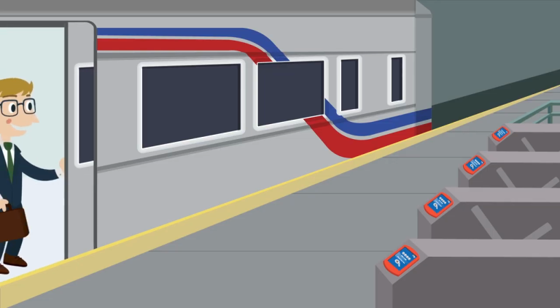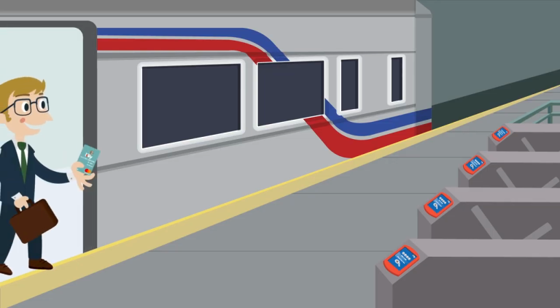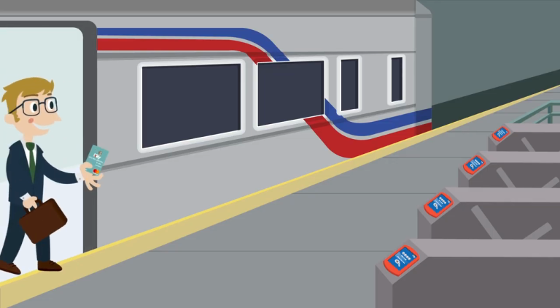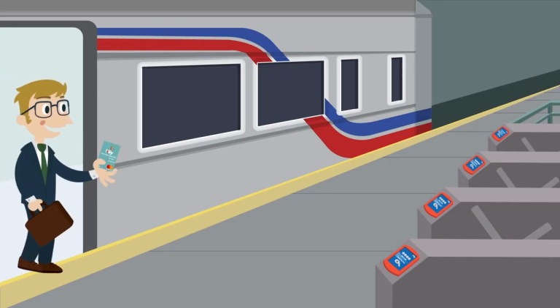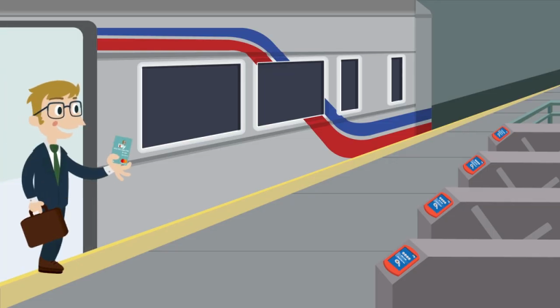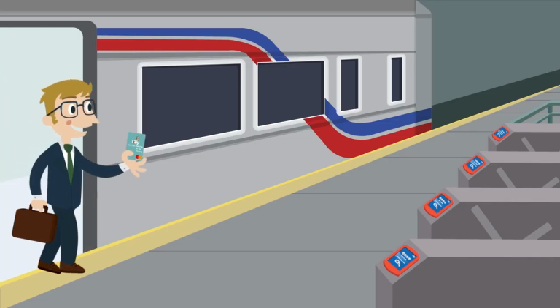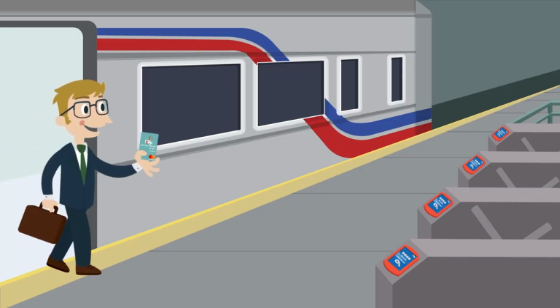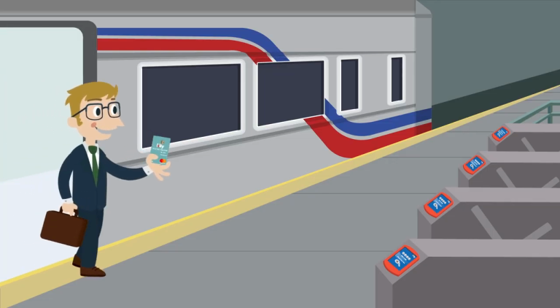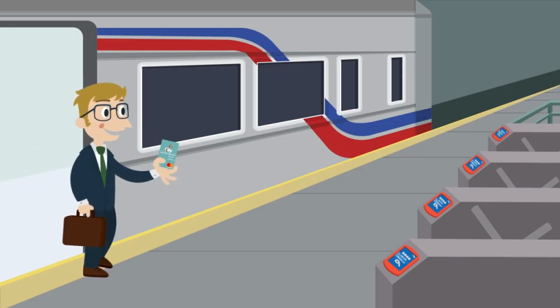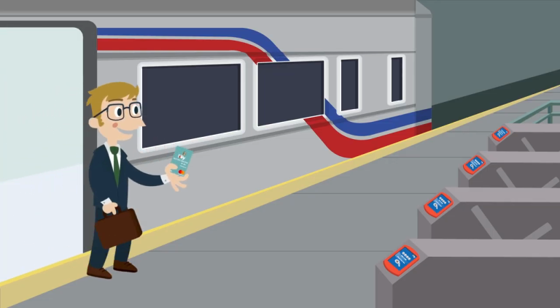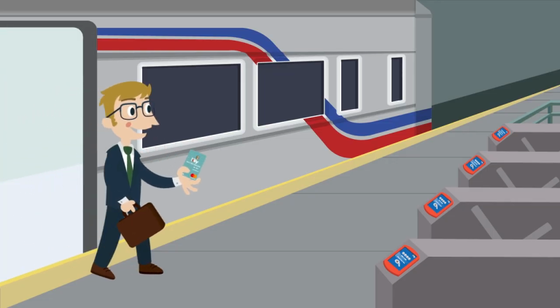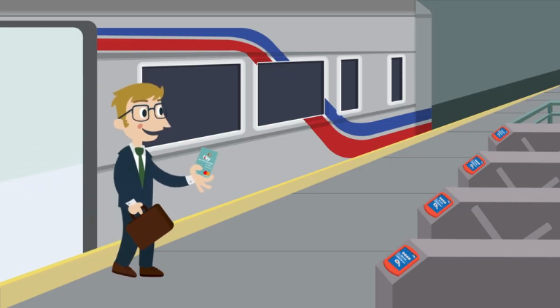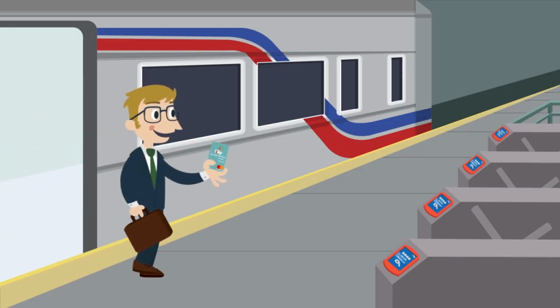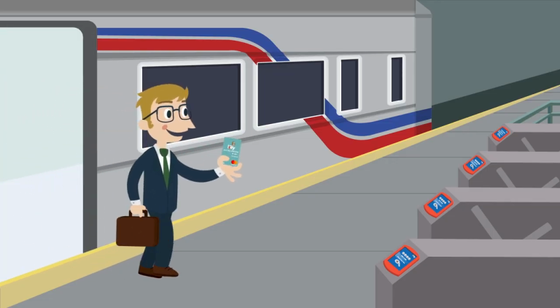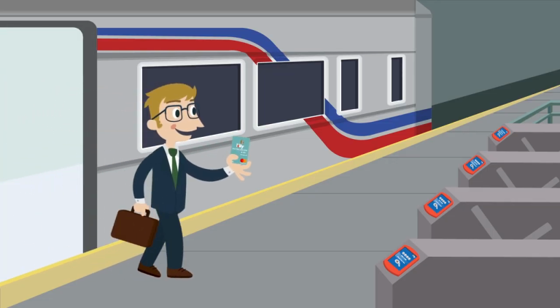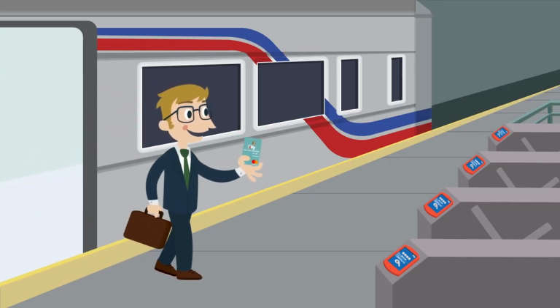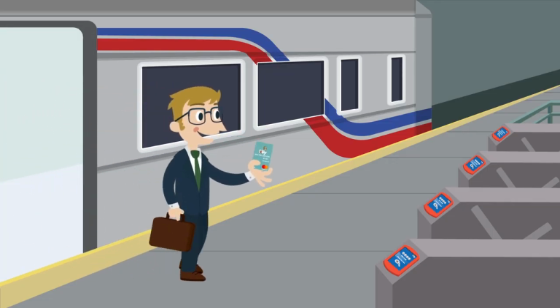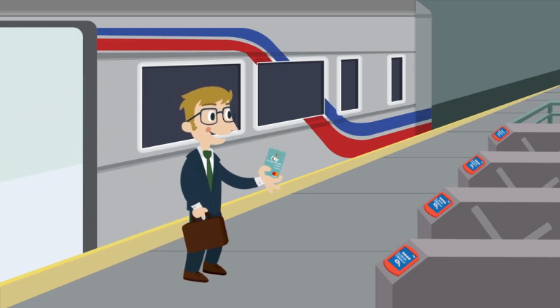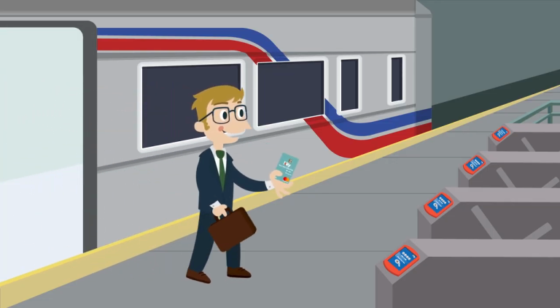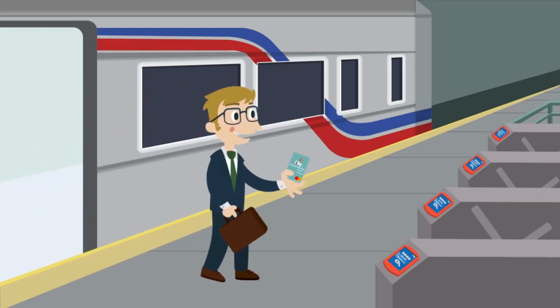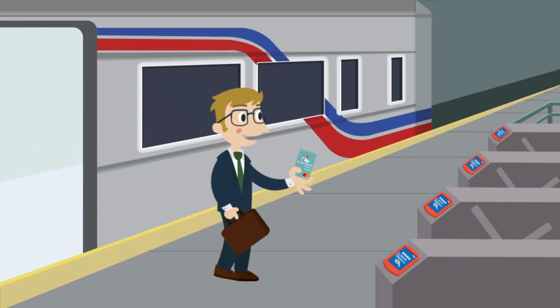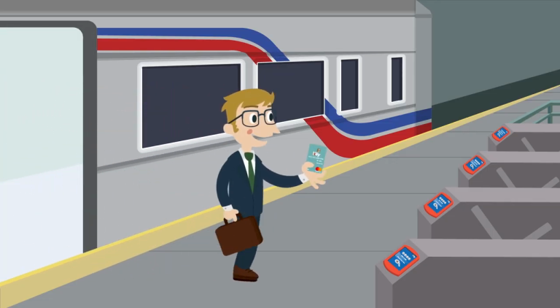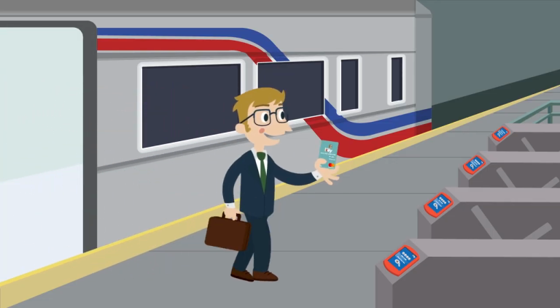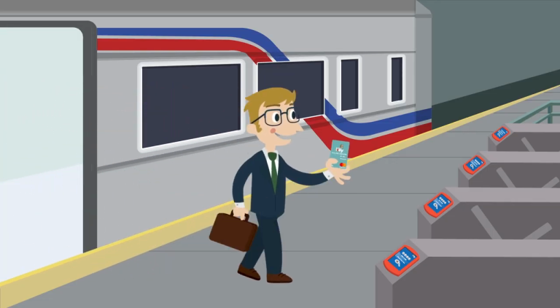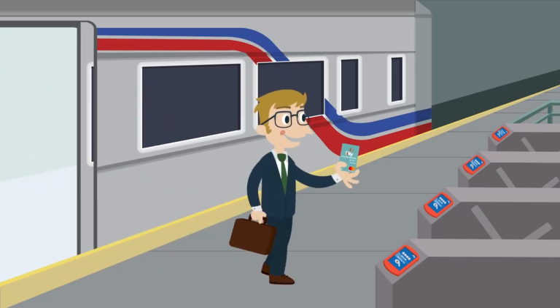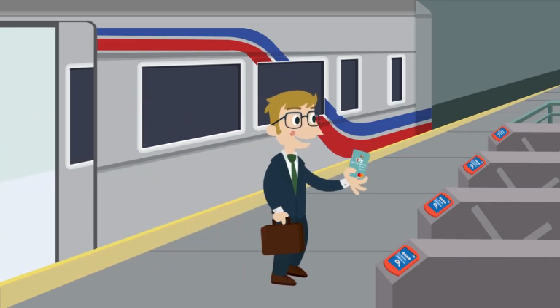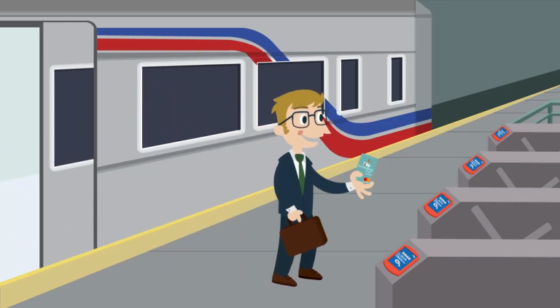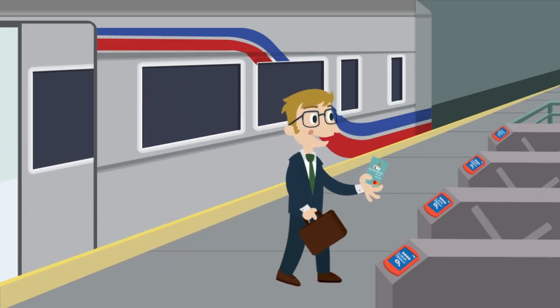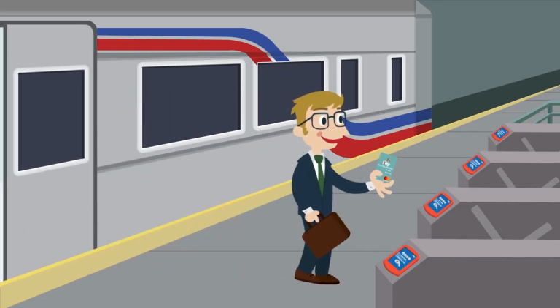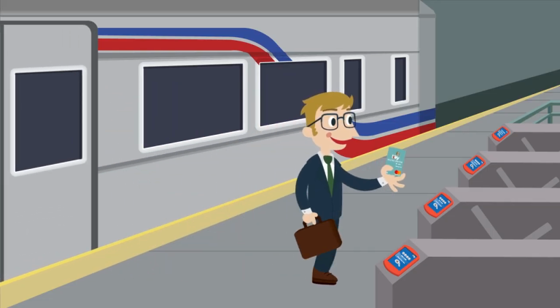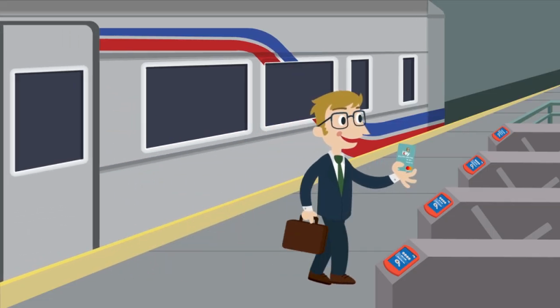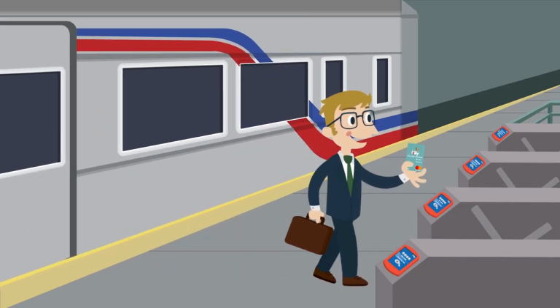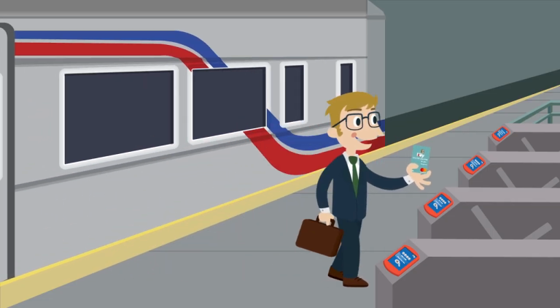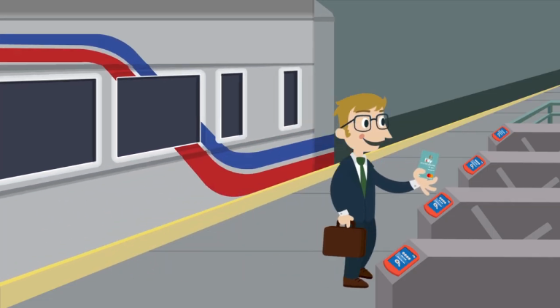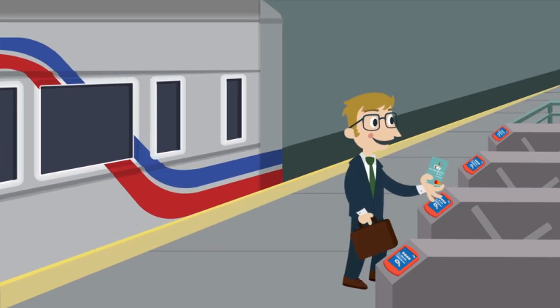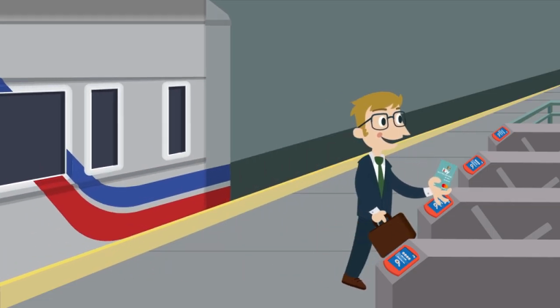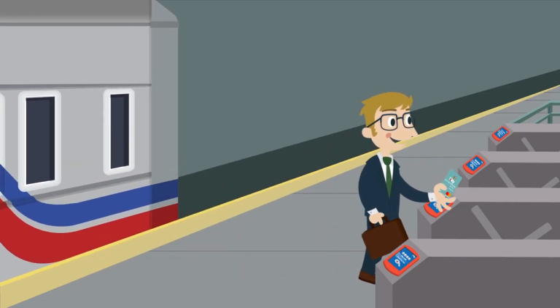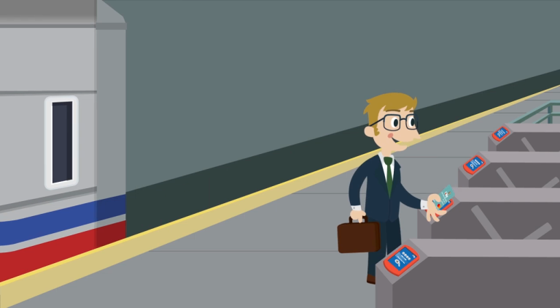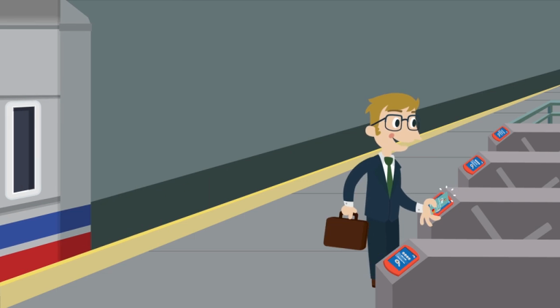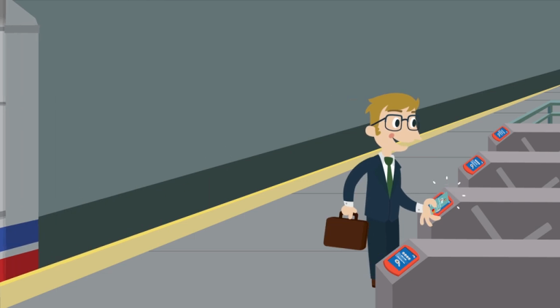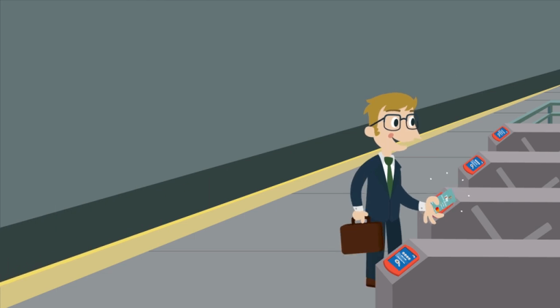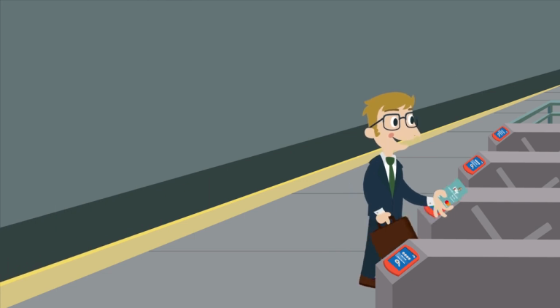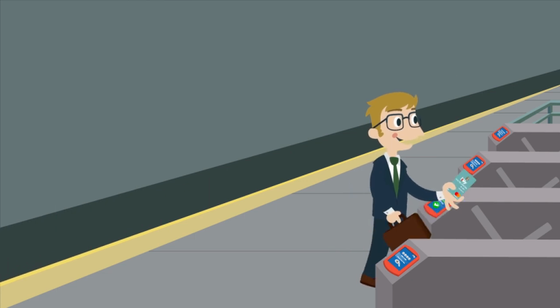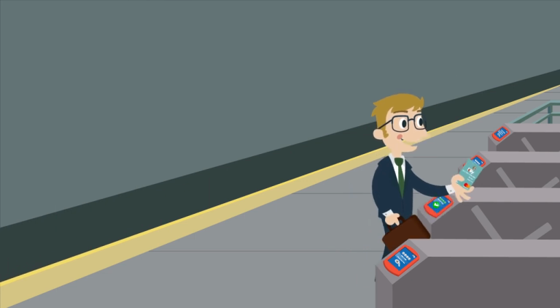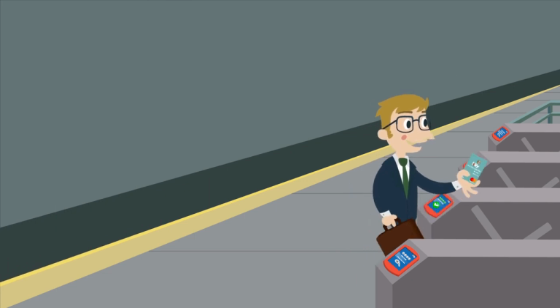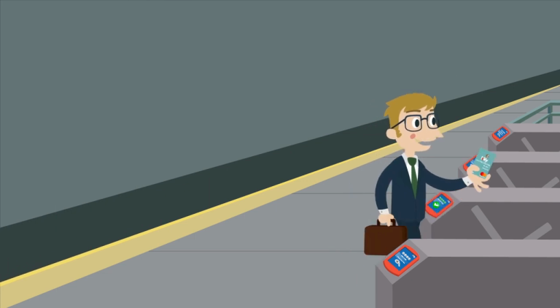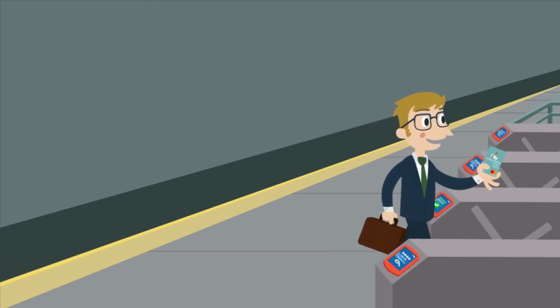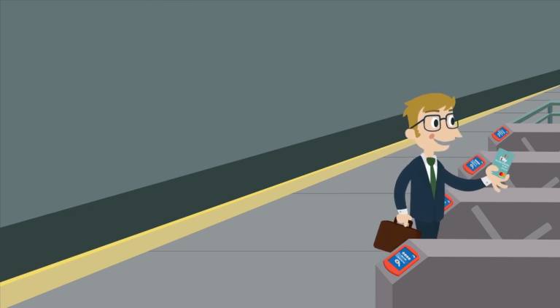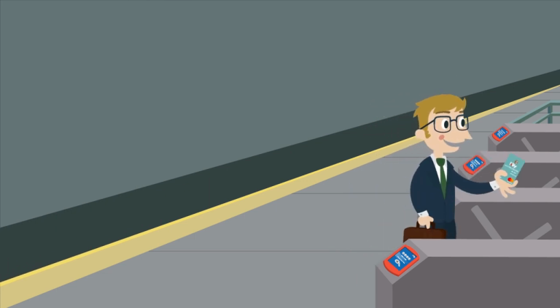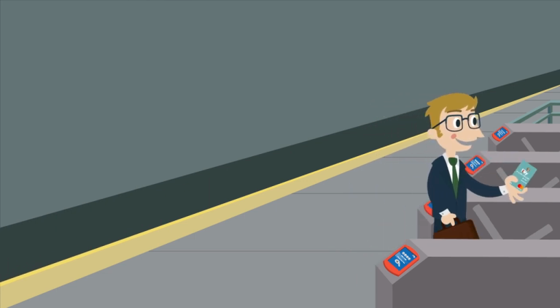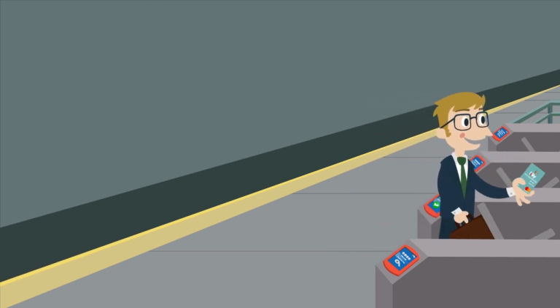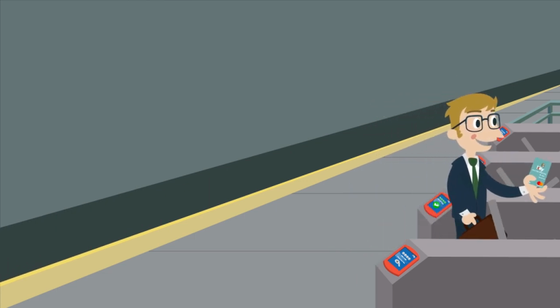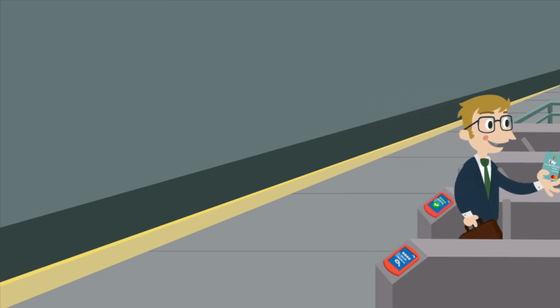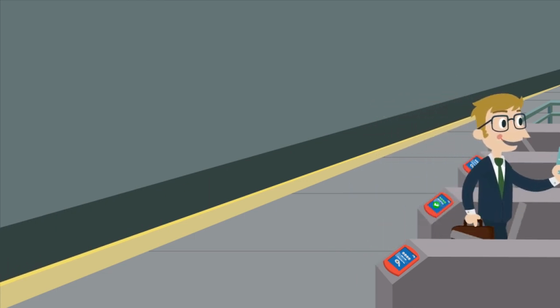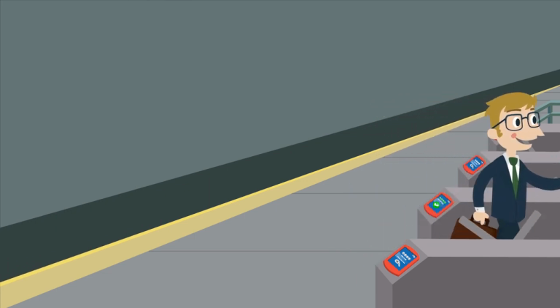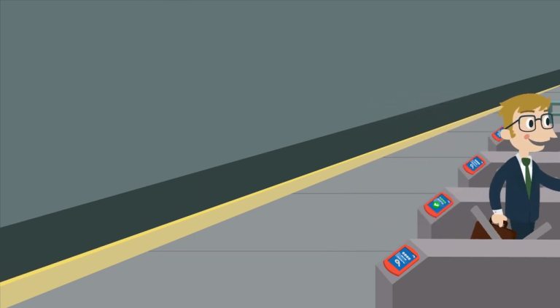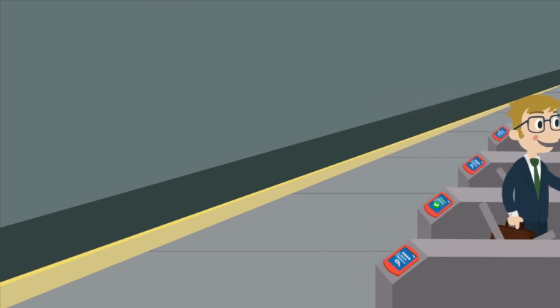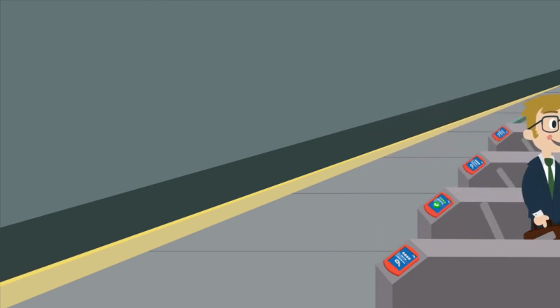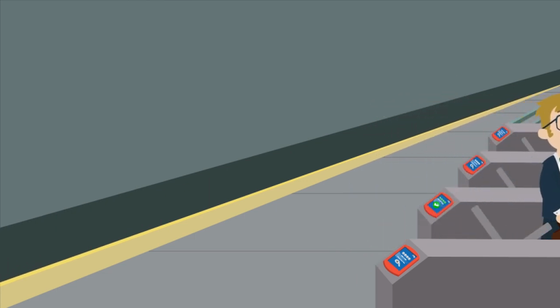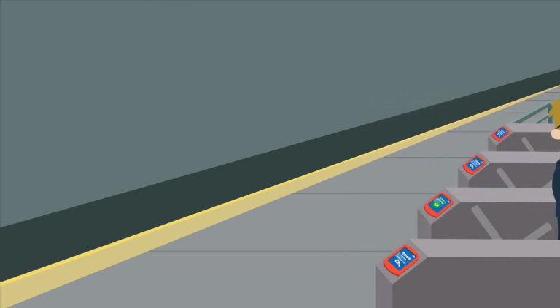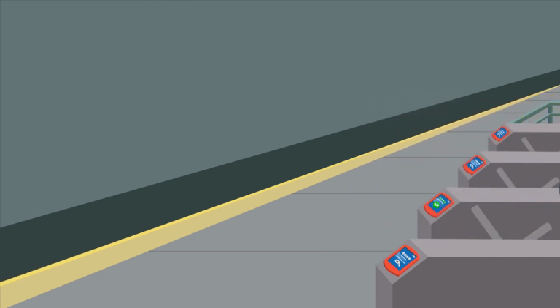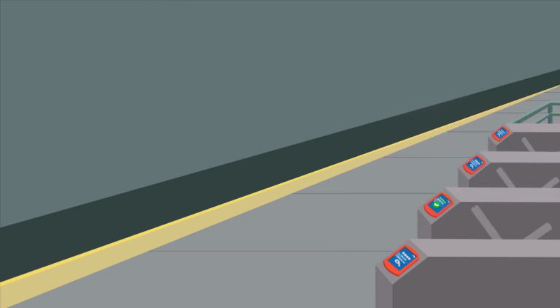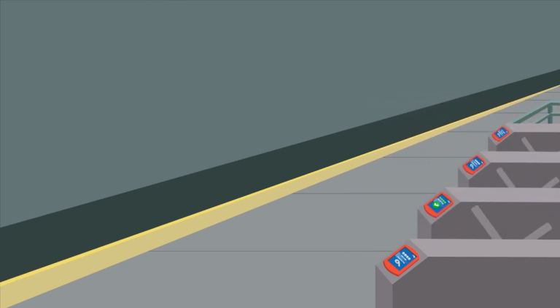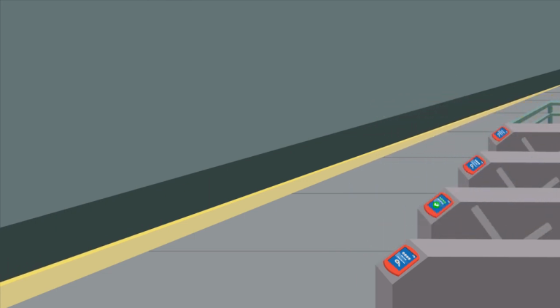Exit the train and head for the stairs. You will need to tap your SEPTA key on the validator on the turnstile to close your trip and to exit the station.